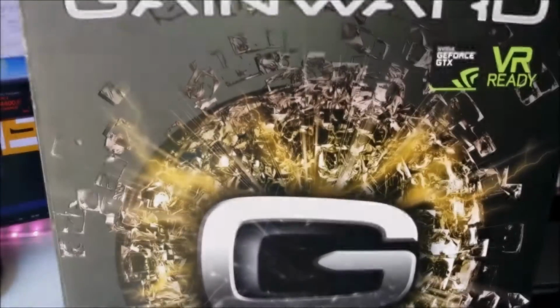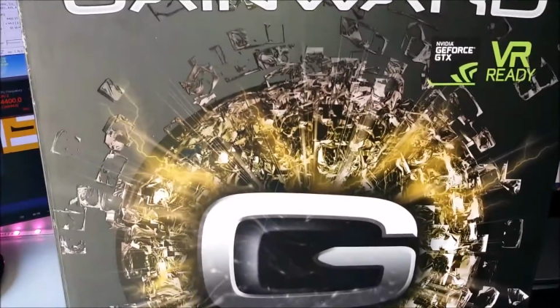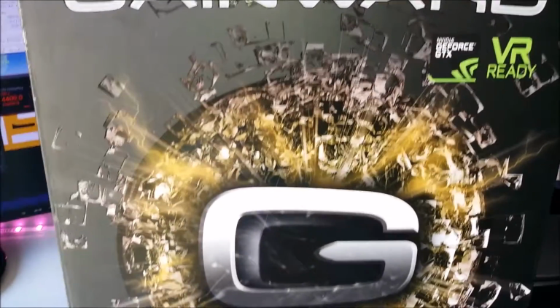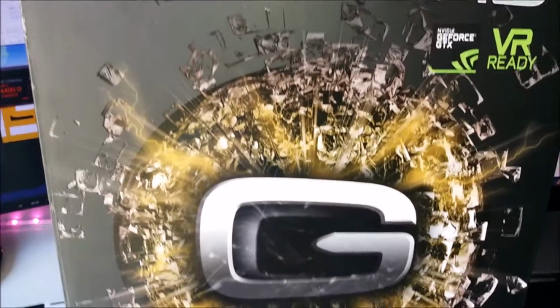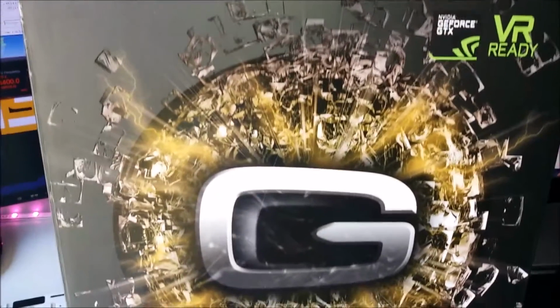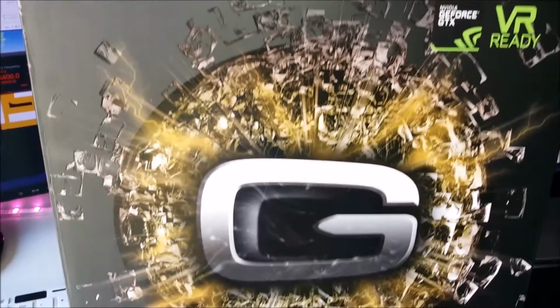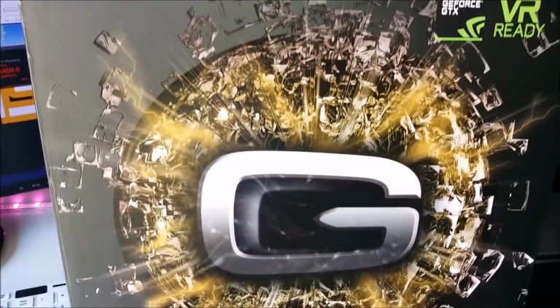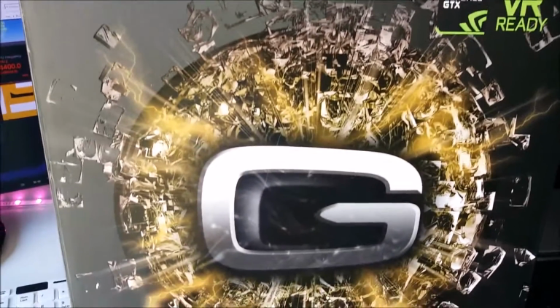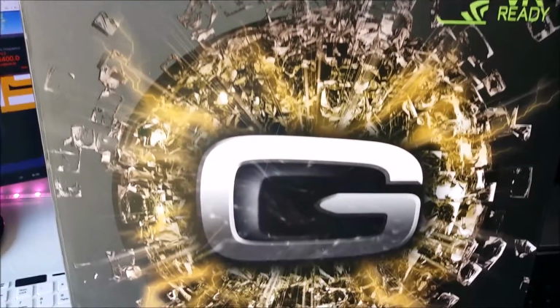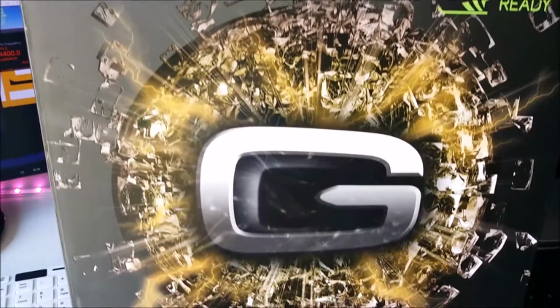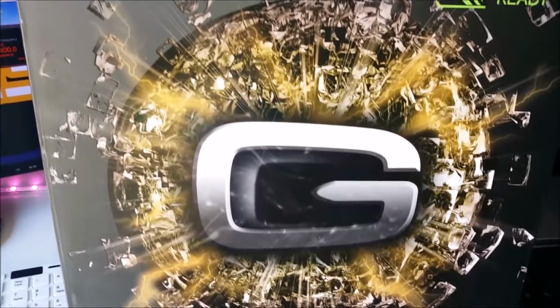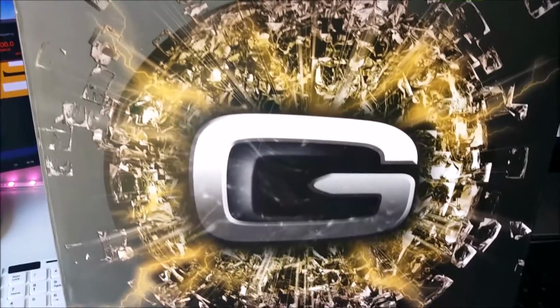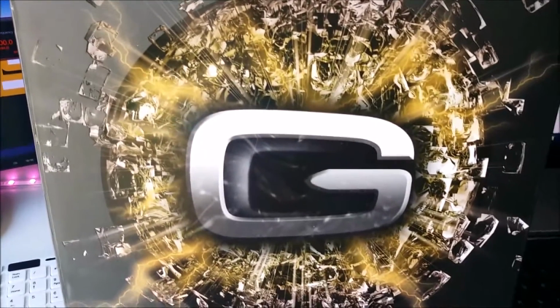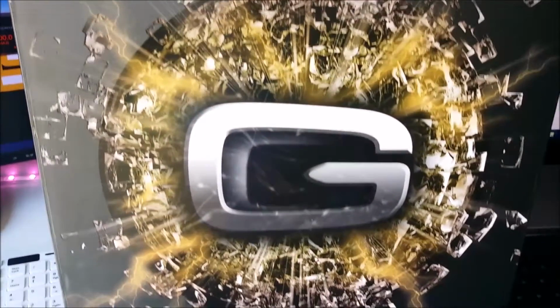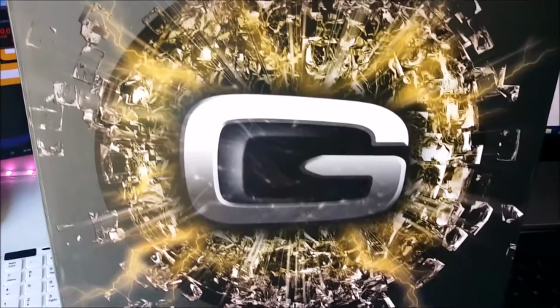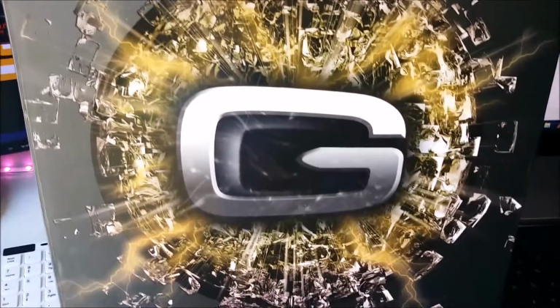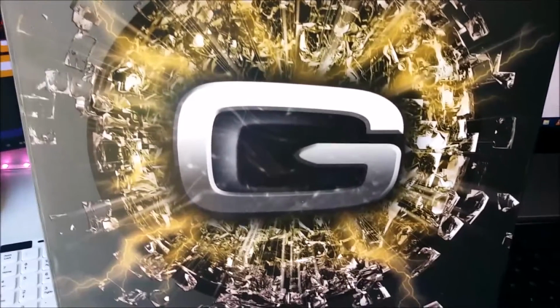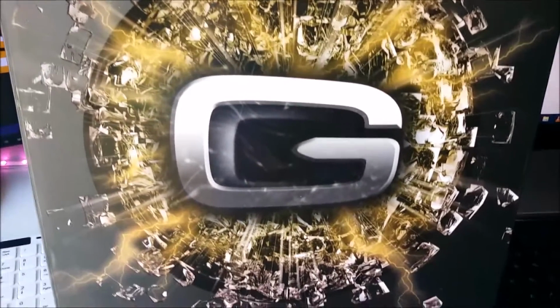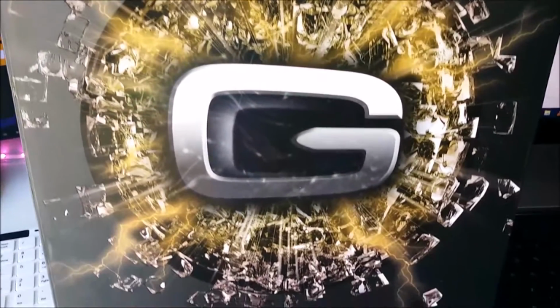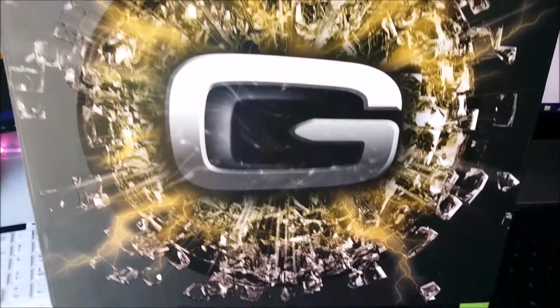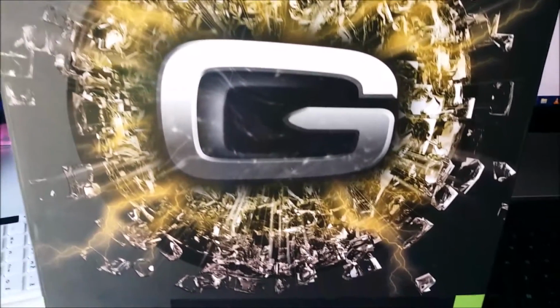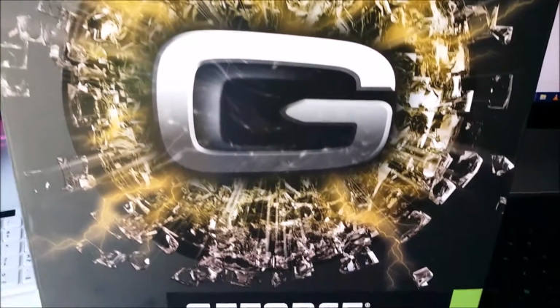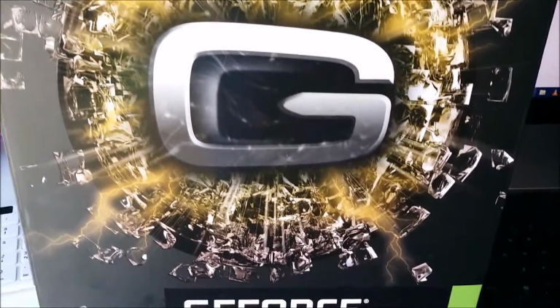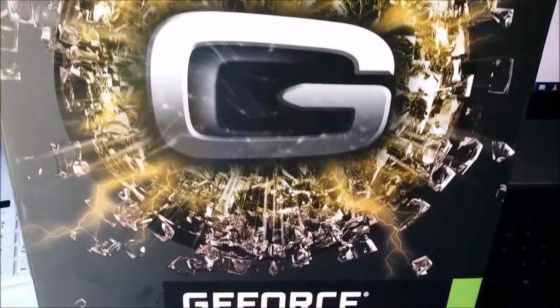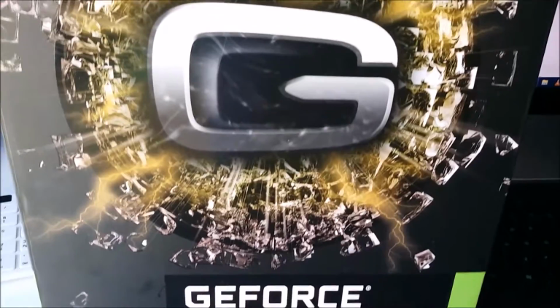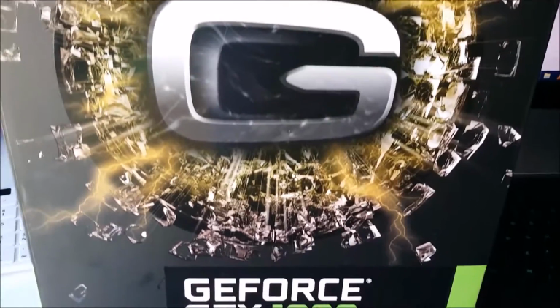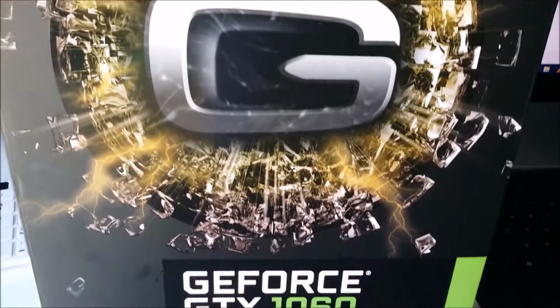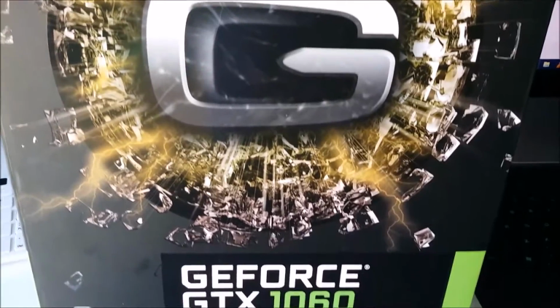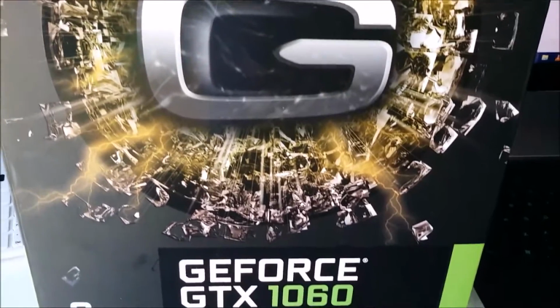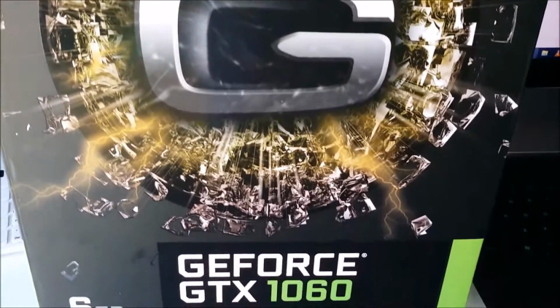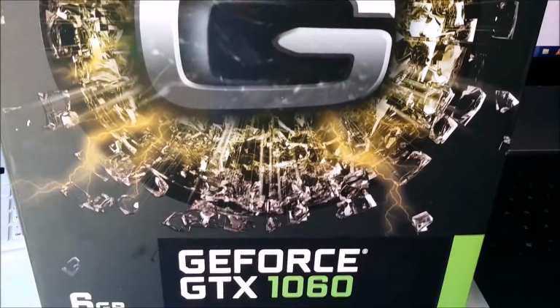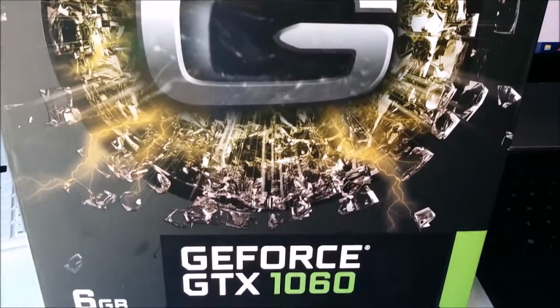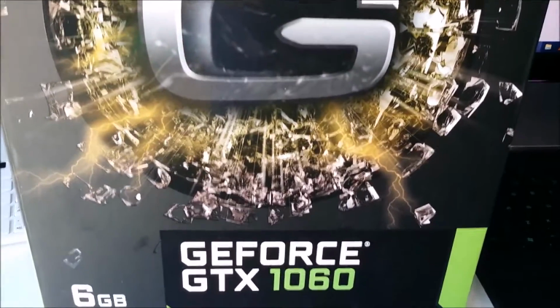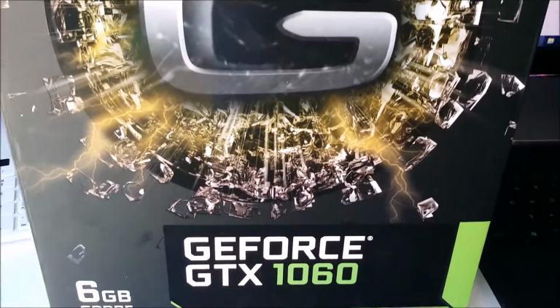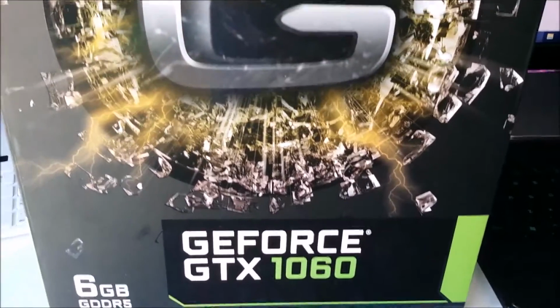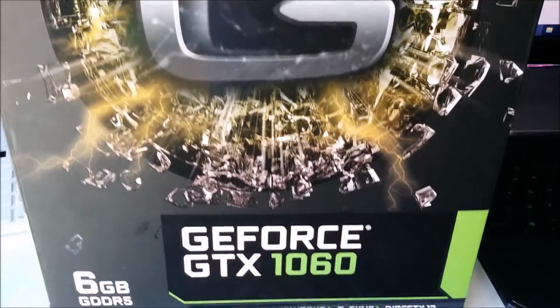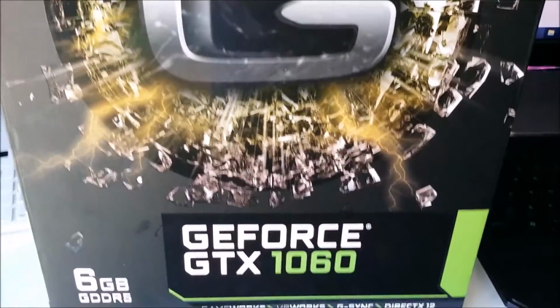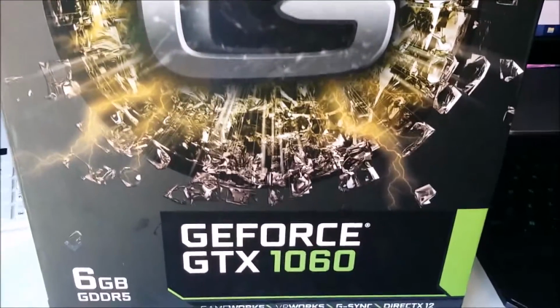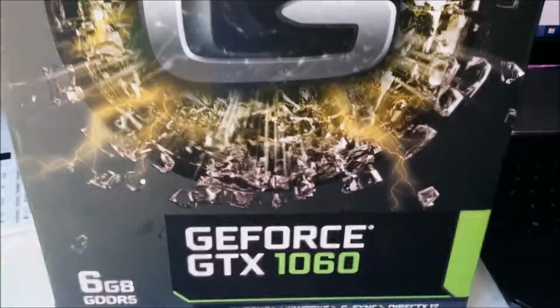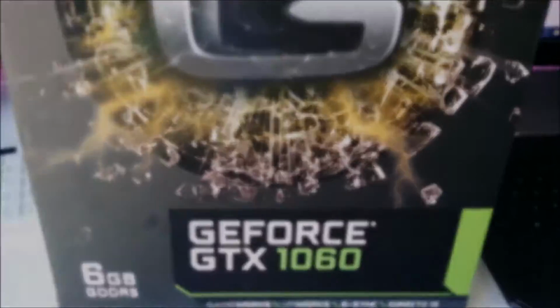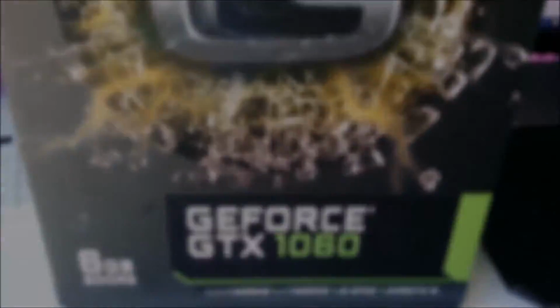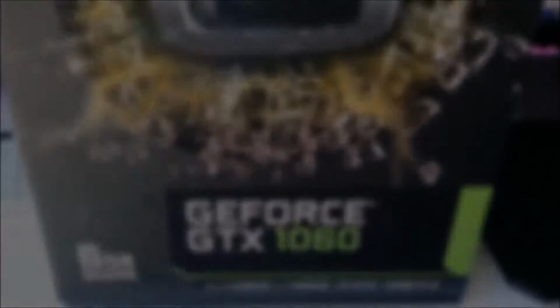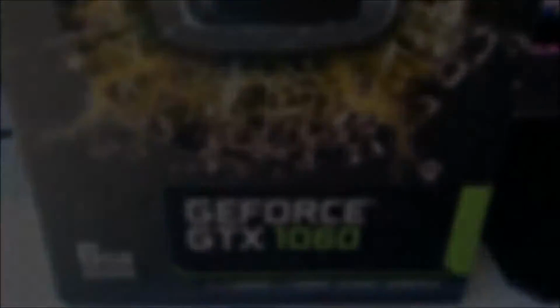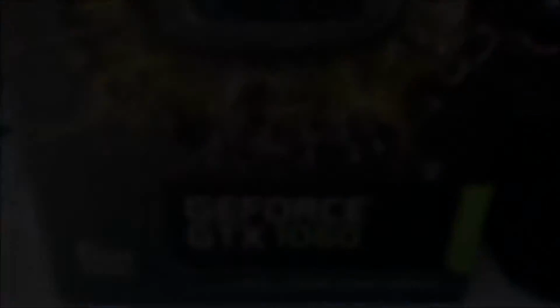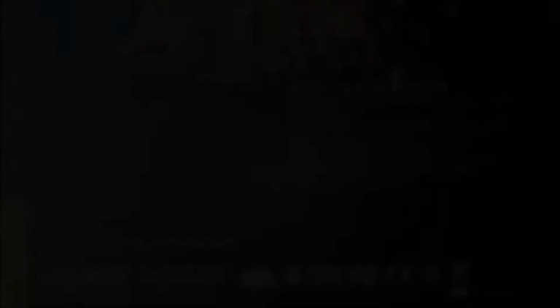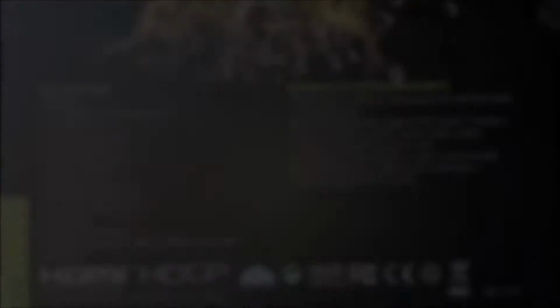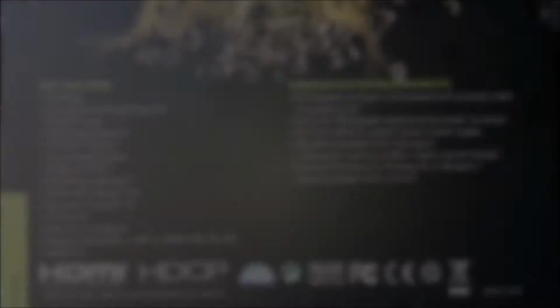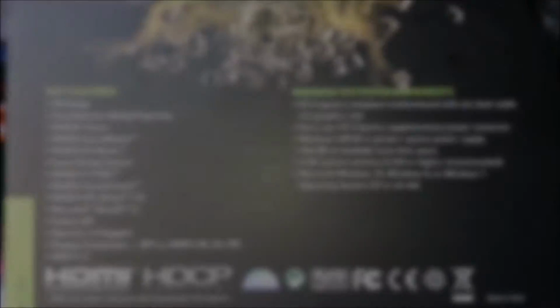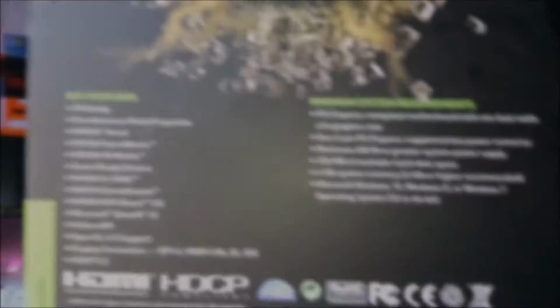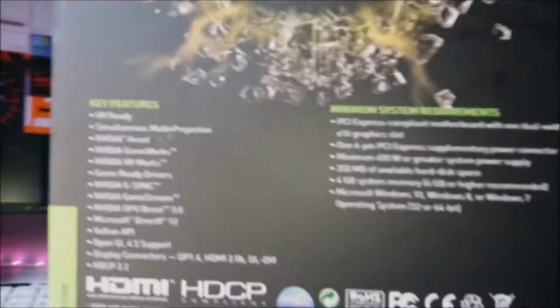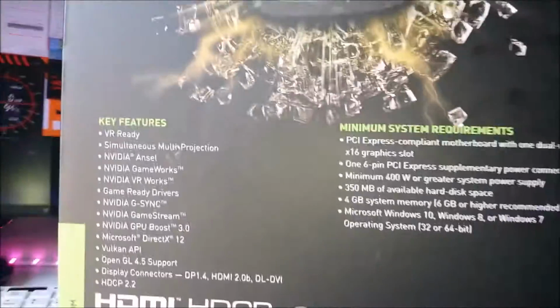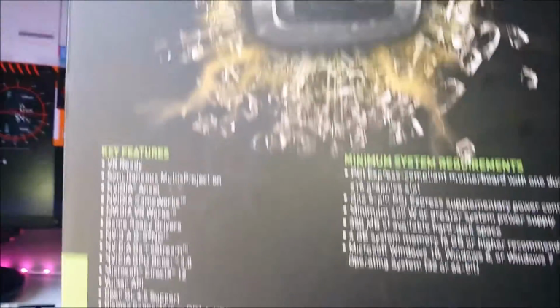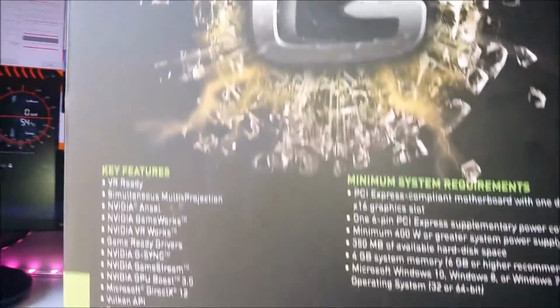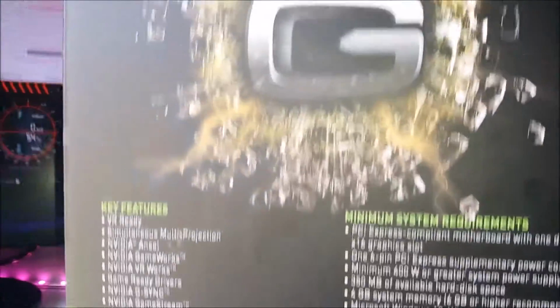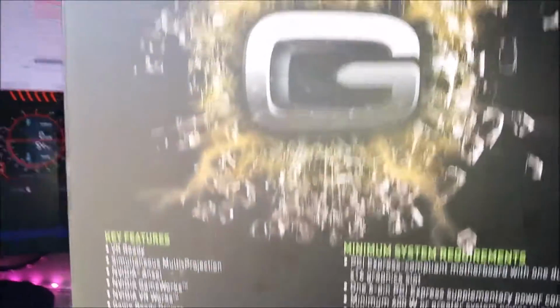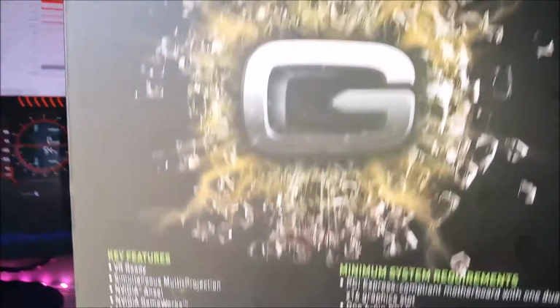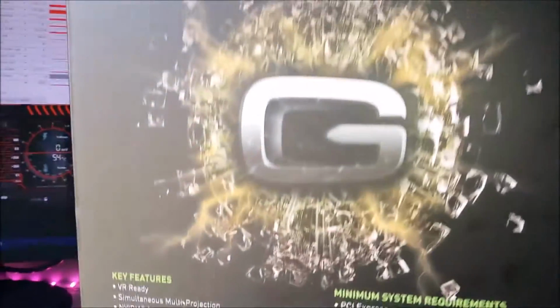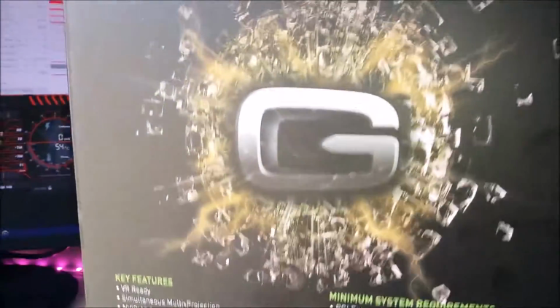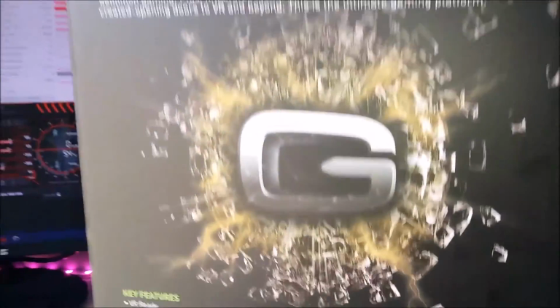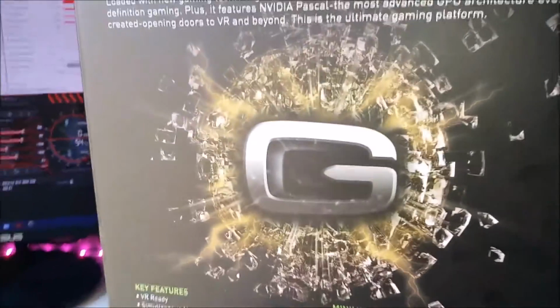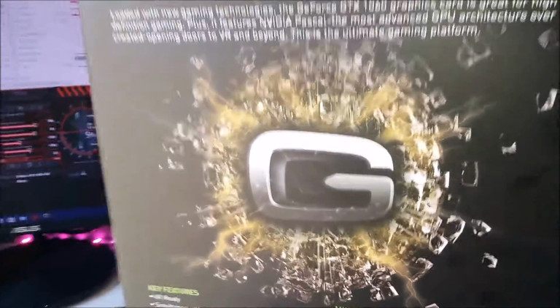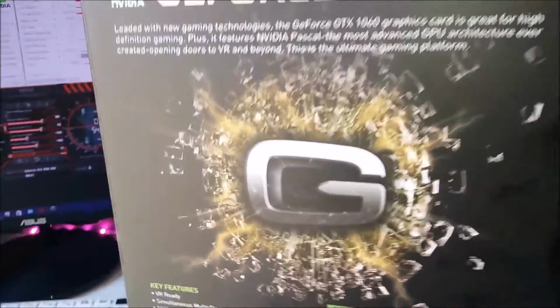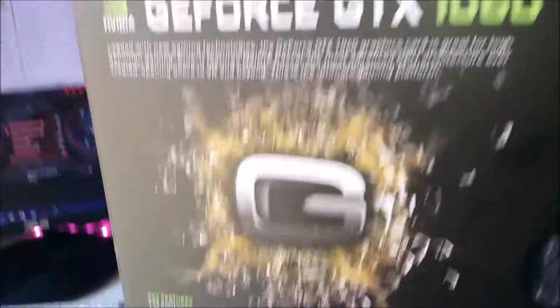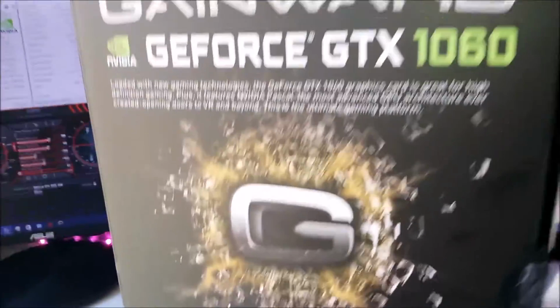The GeForce GTX 1060 from Gainward — NVIDIA's latest entry from the Pascal architecture line.